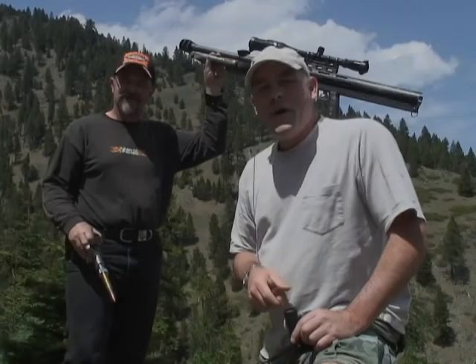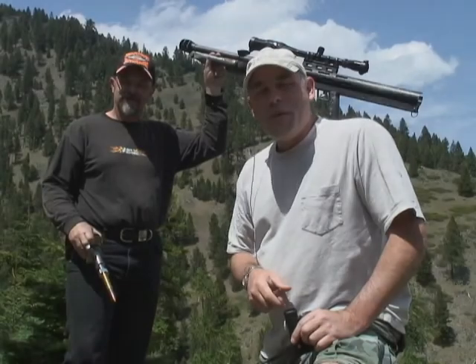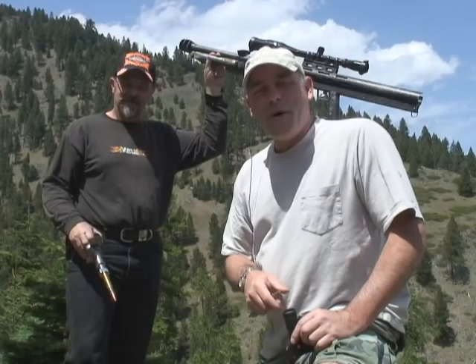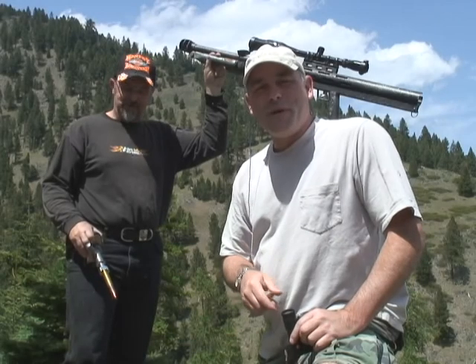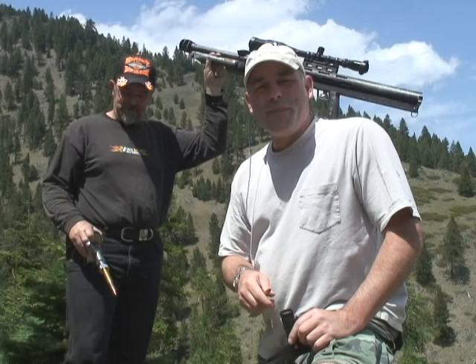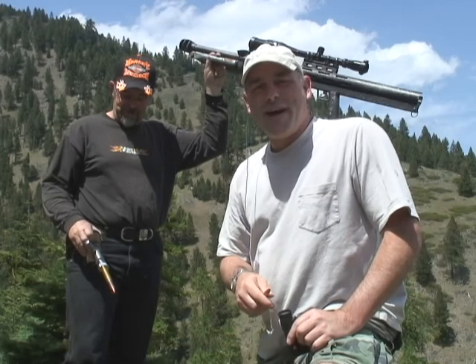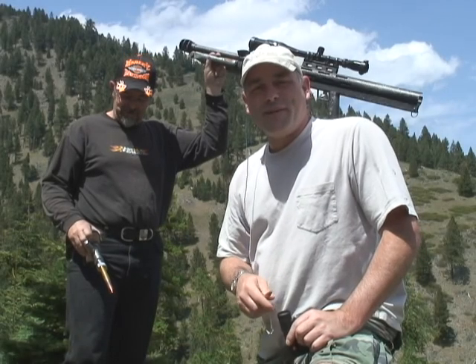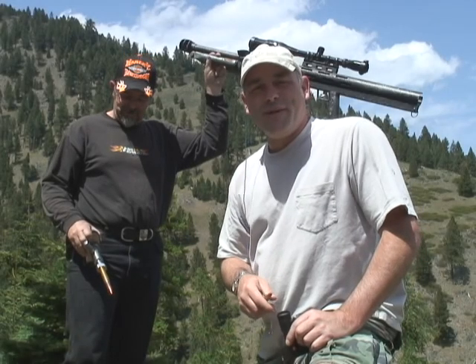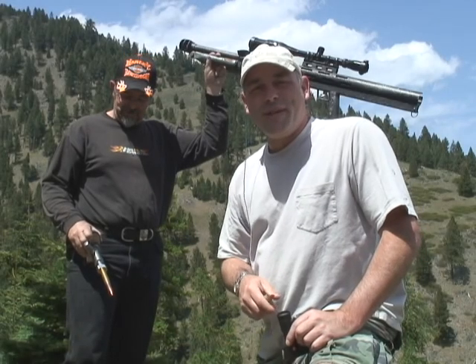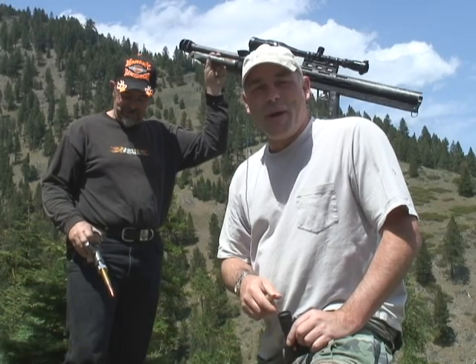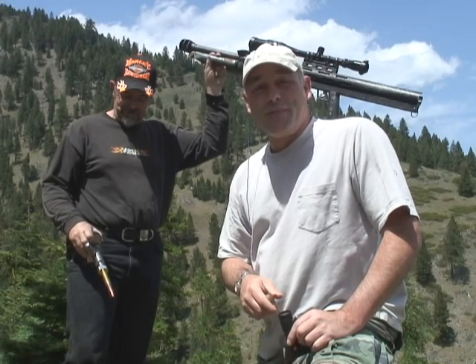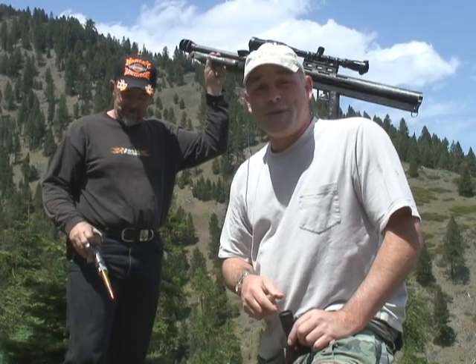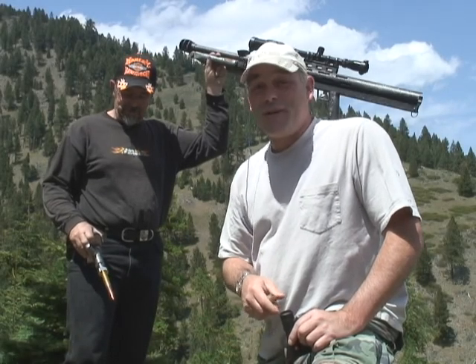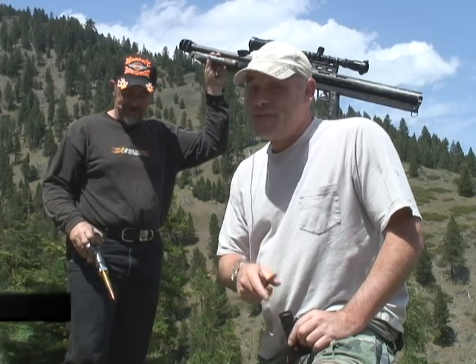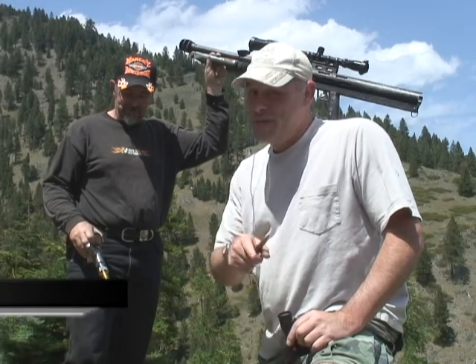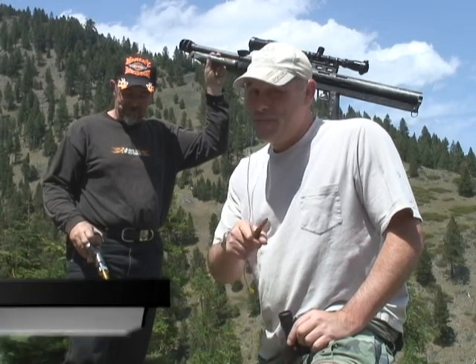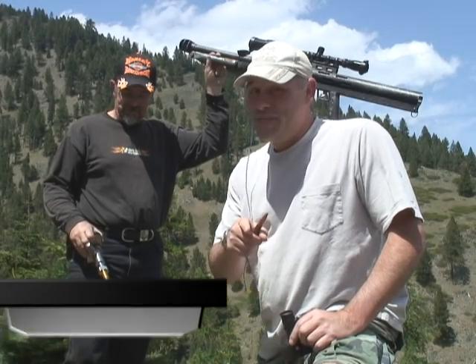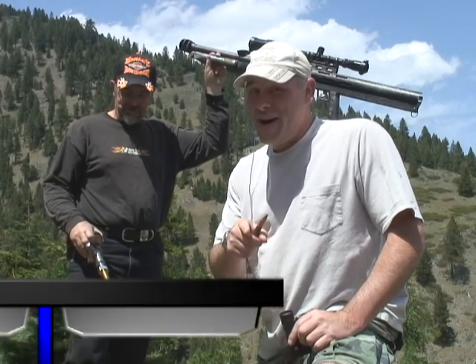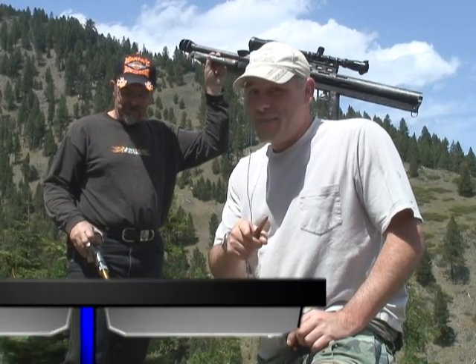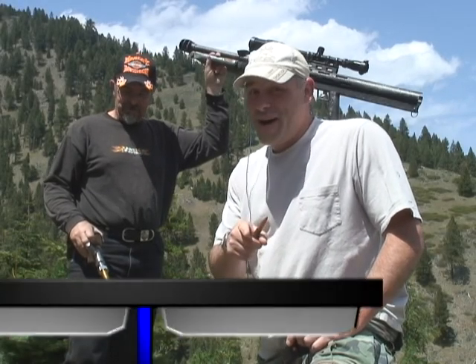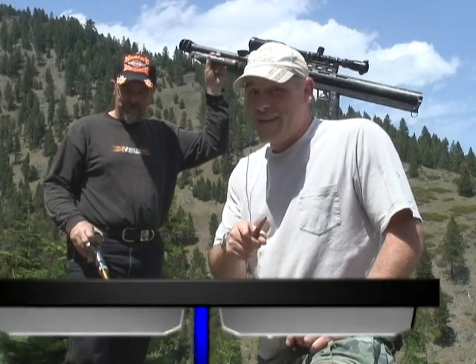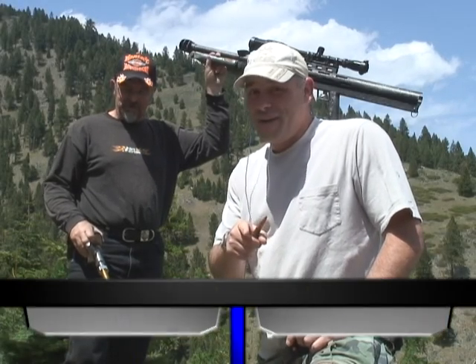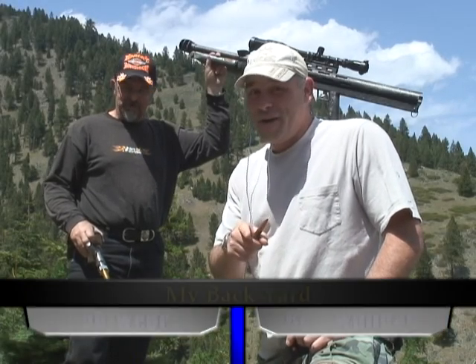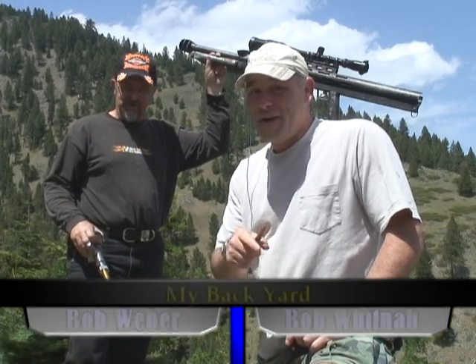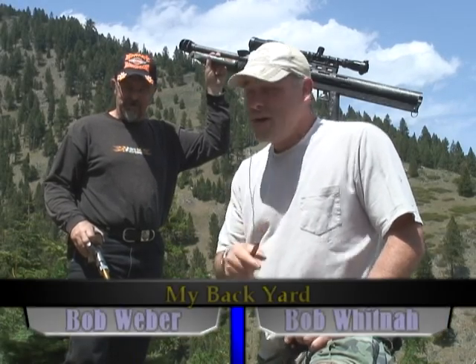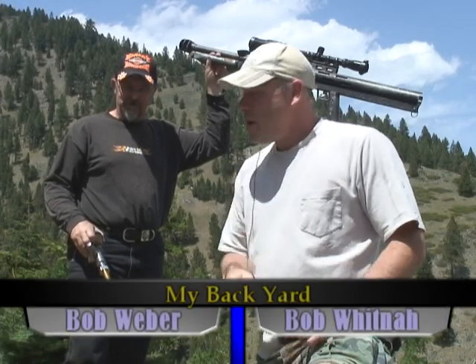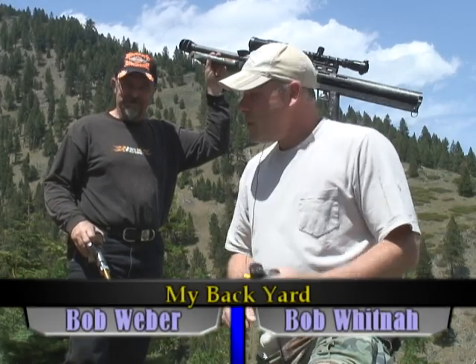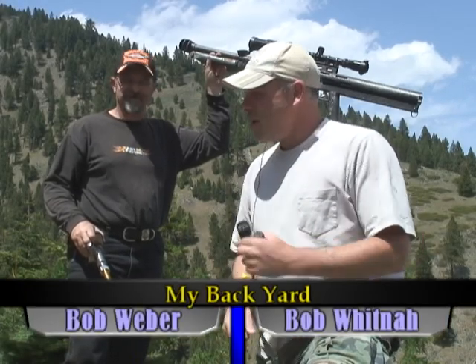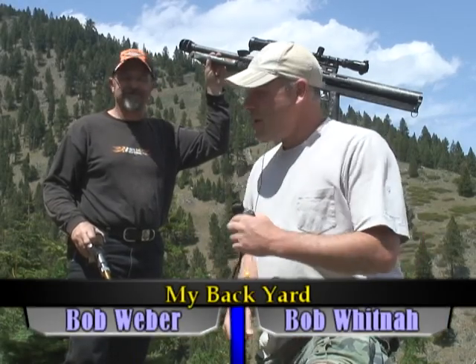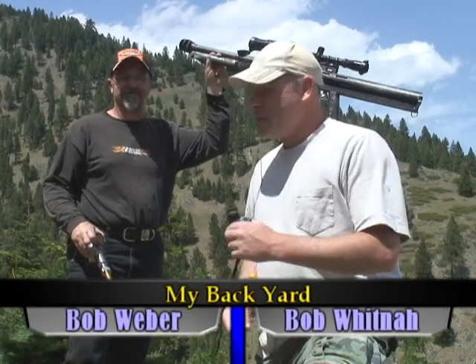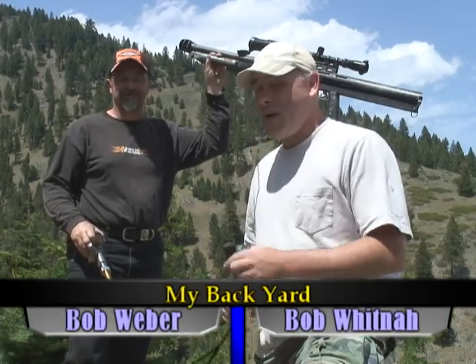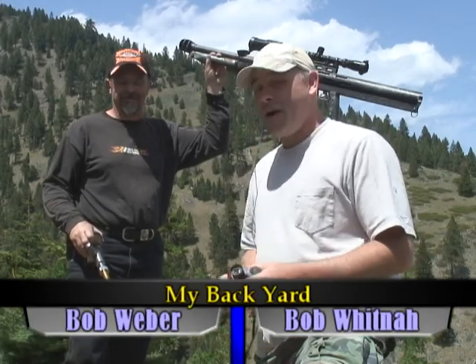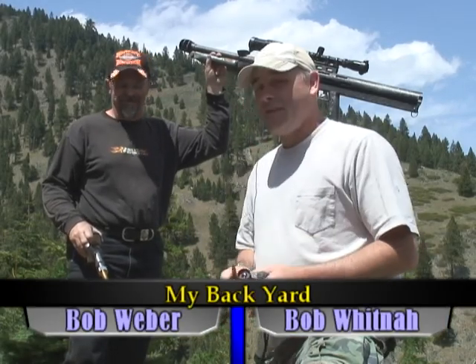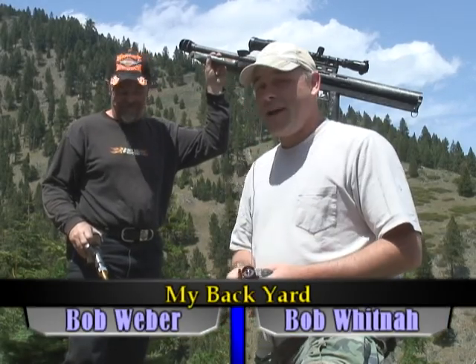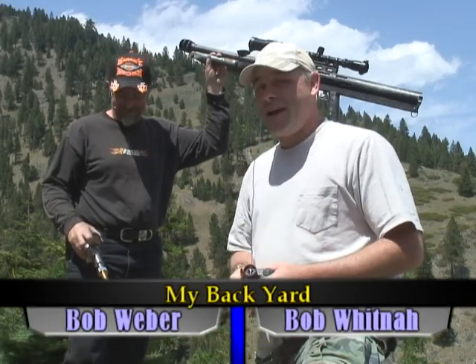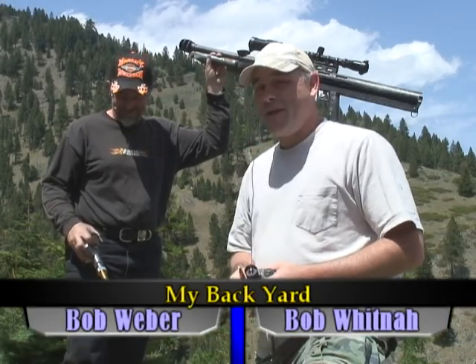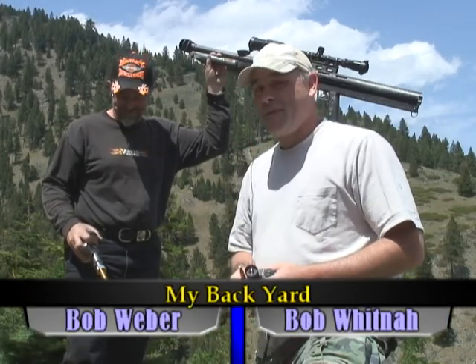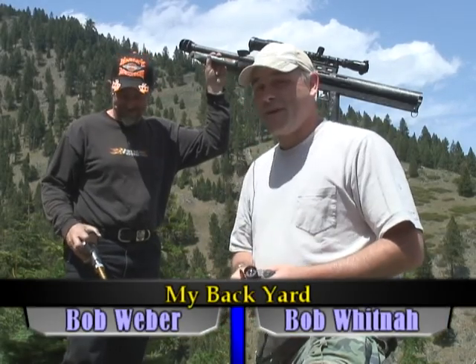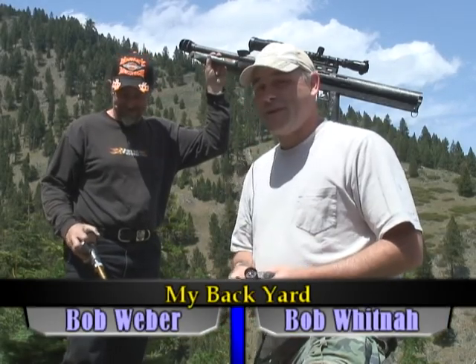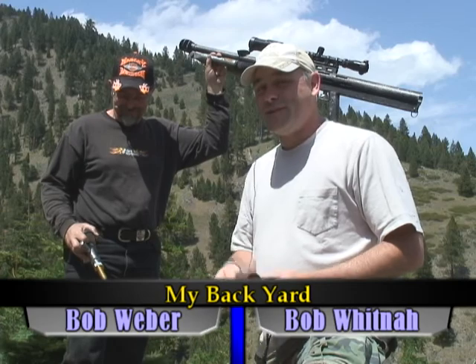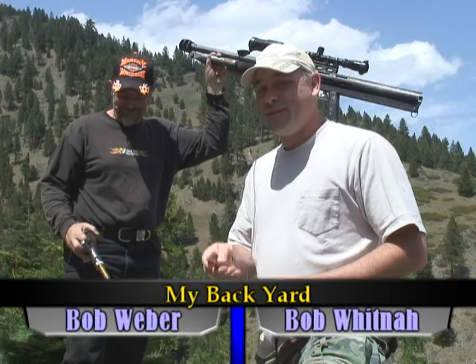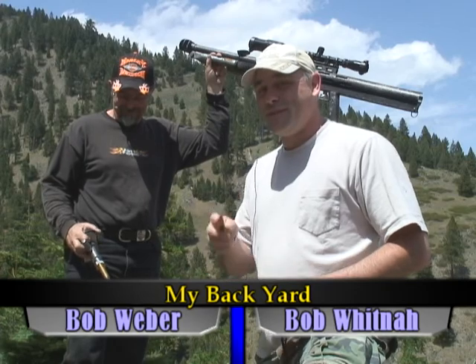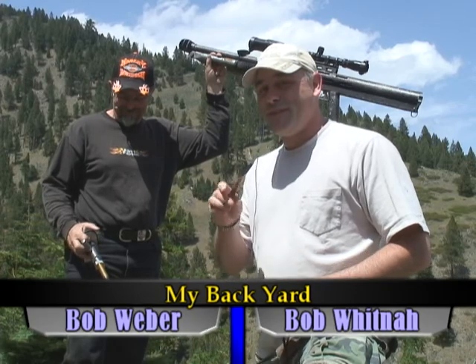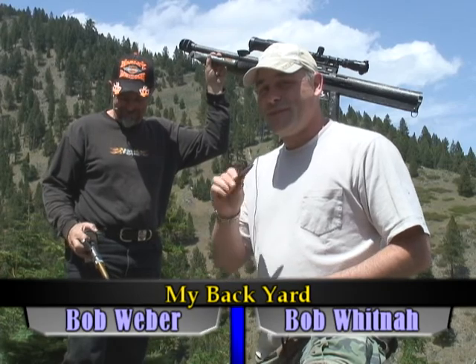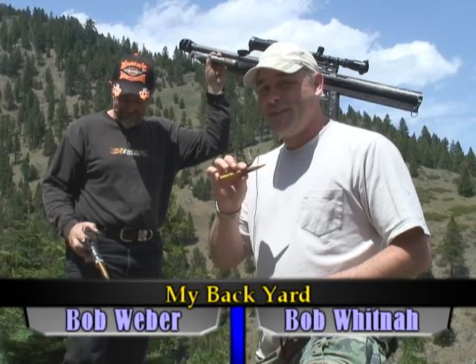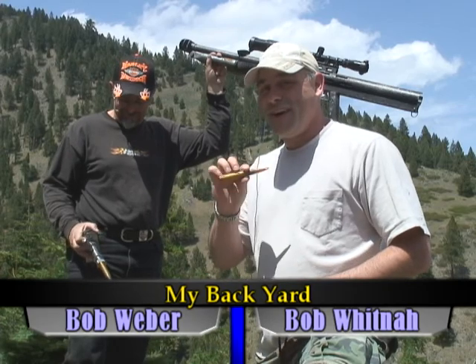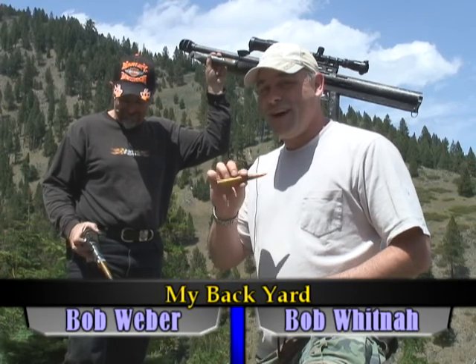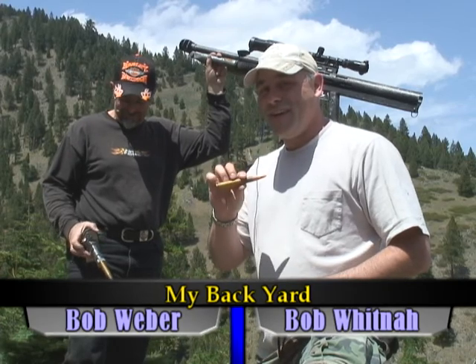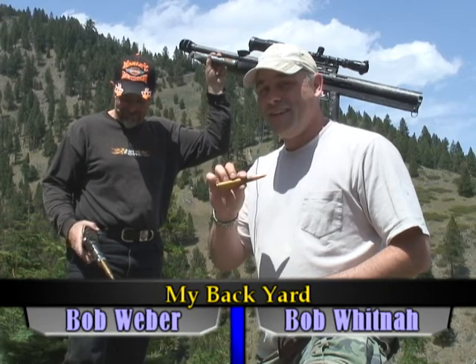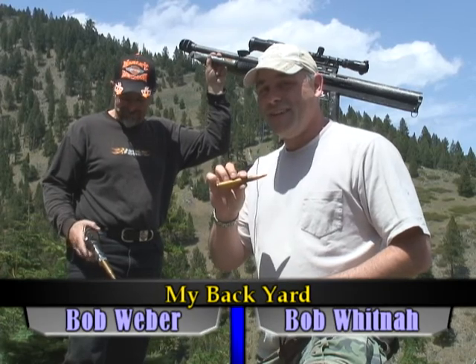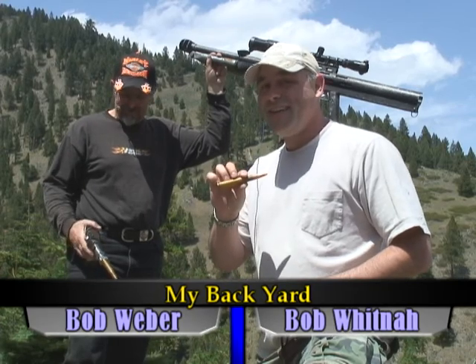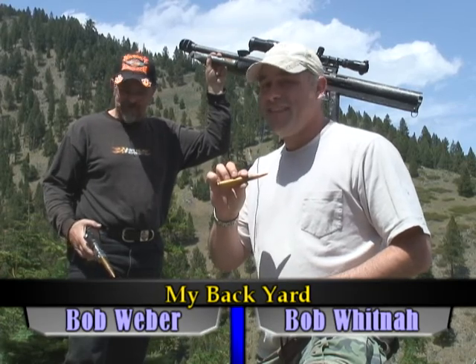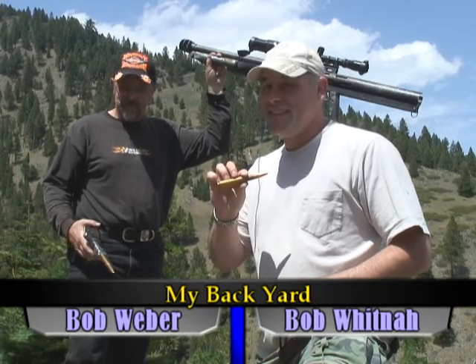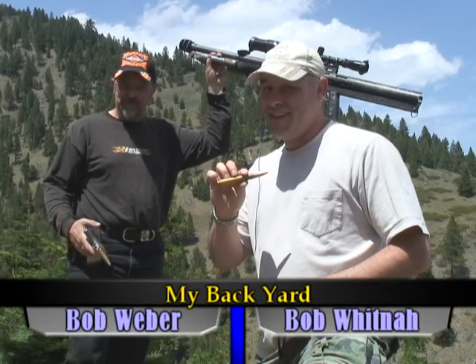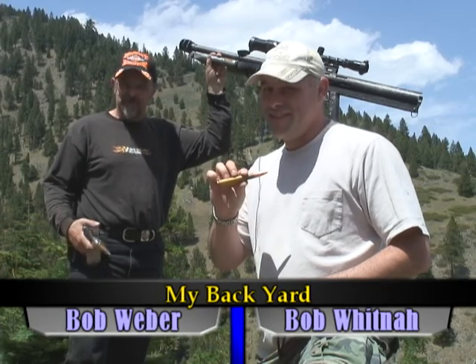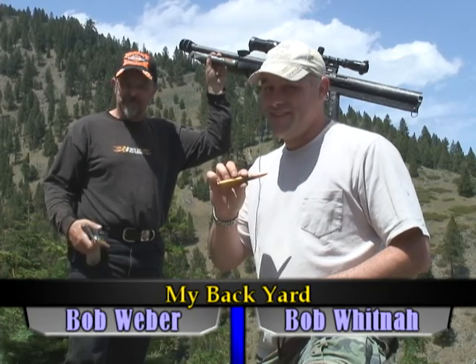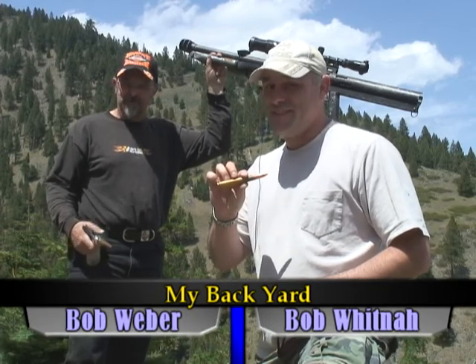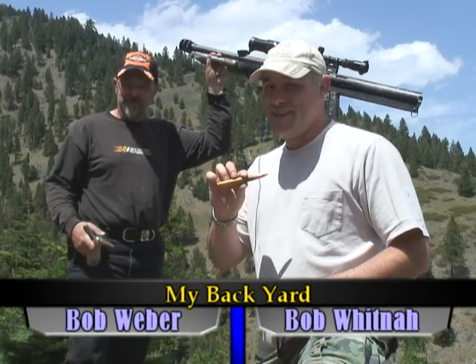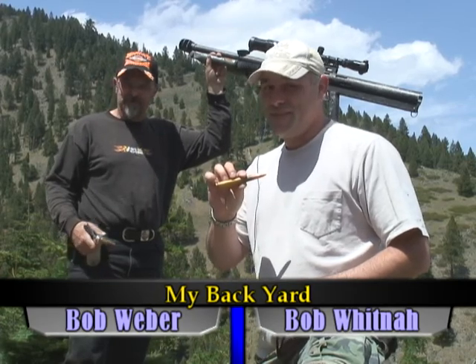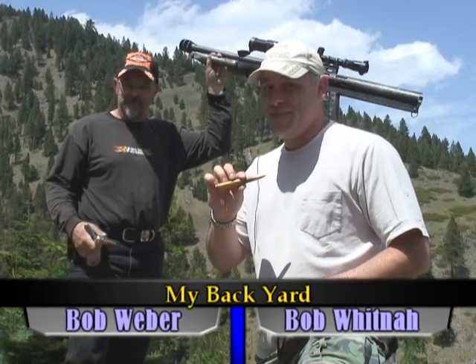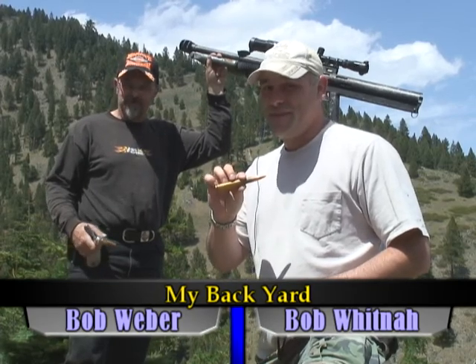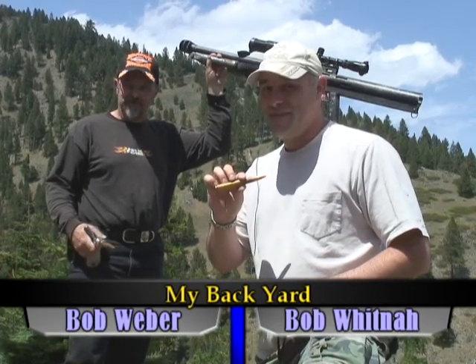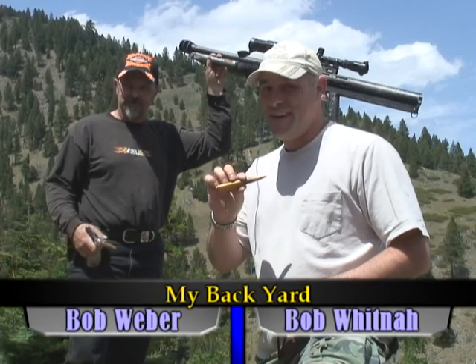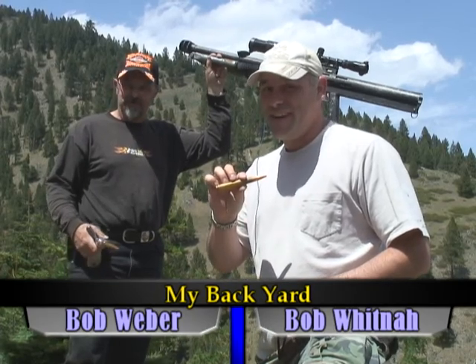Welcome back to another episode of My Backyard. We're here with Bob today. We're going to shoot the .50 cal. This is going to be fun.